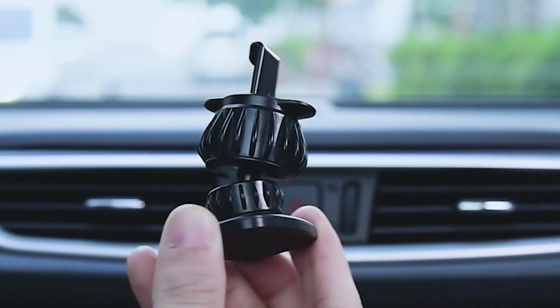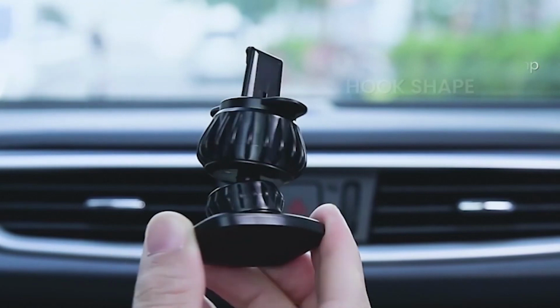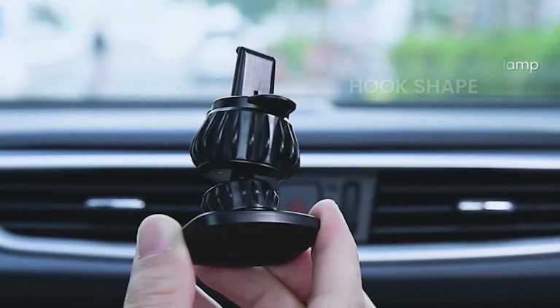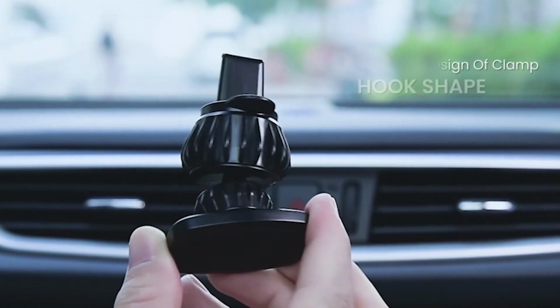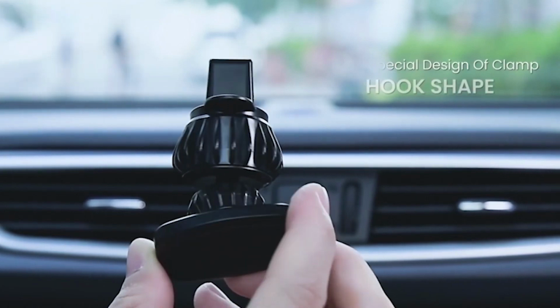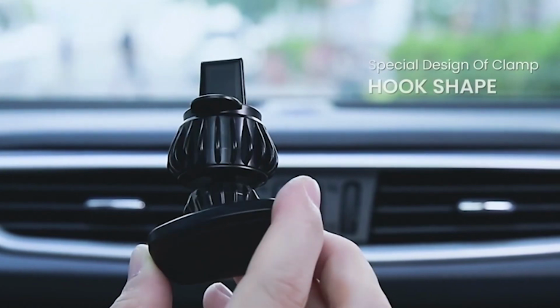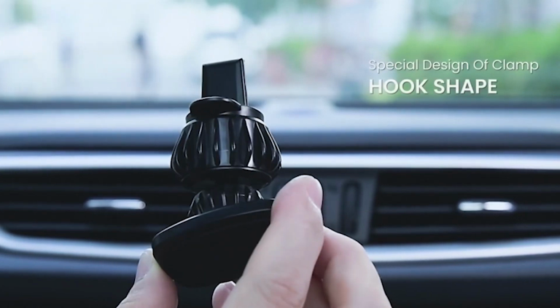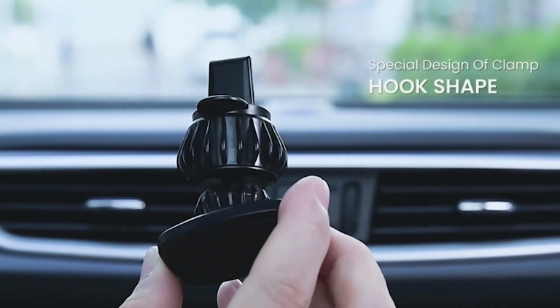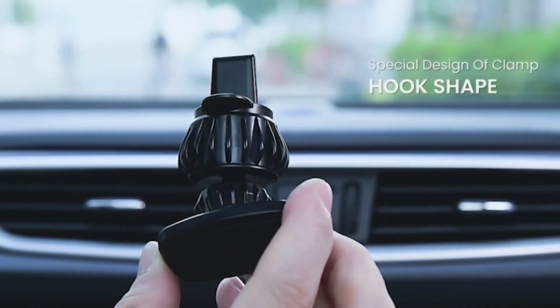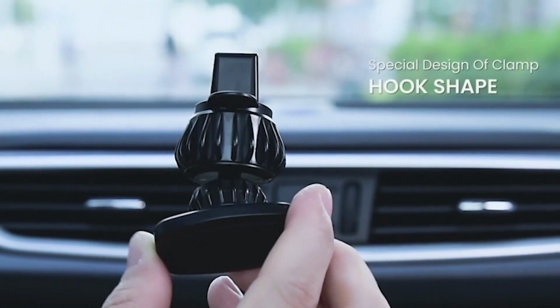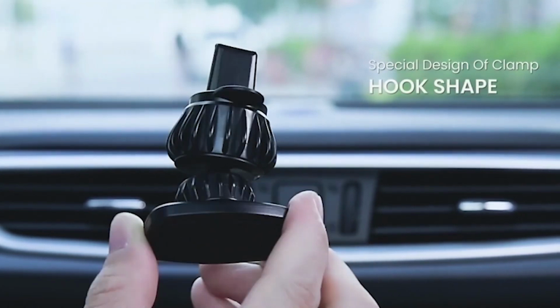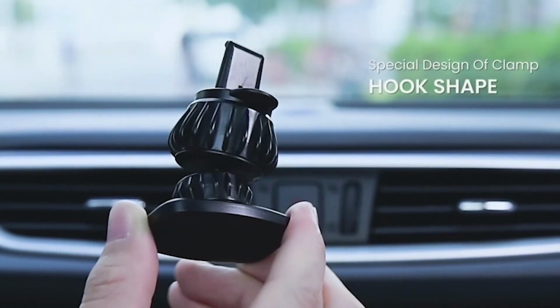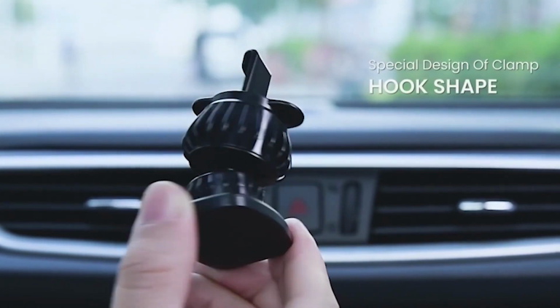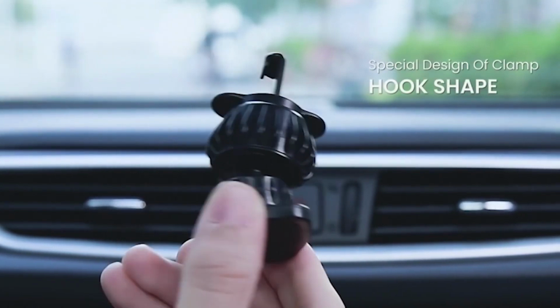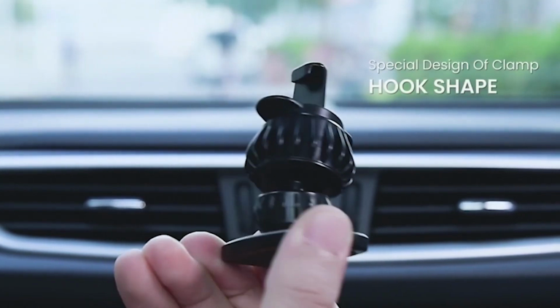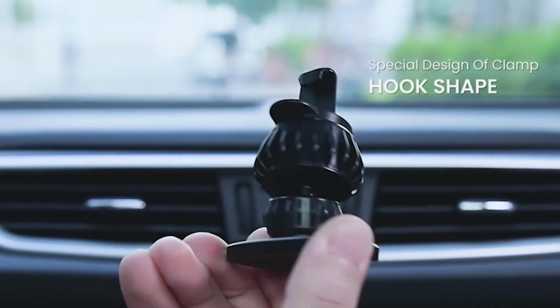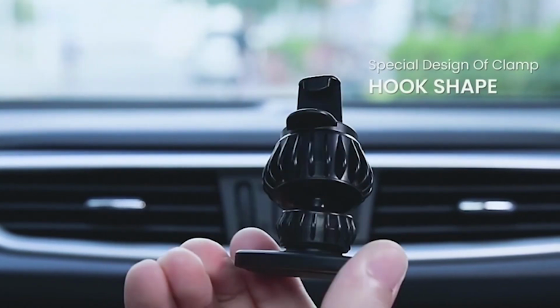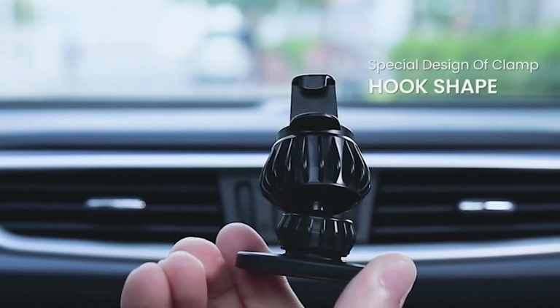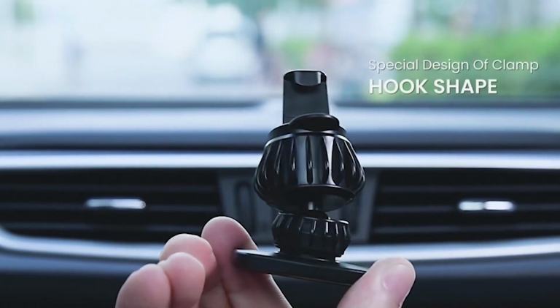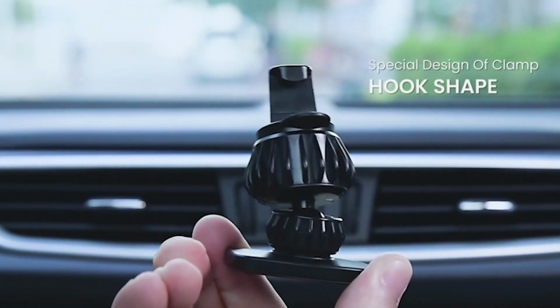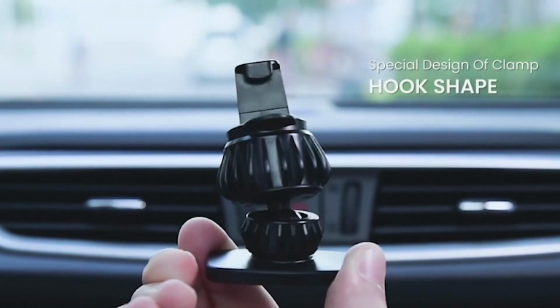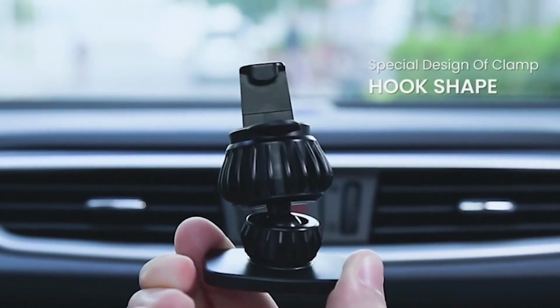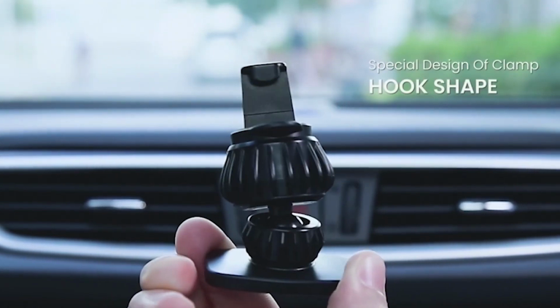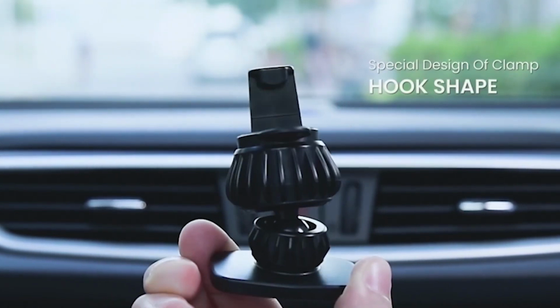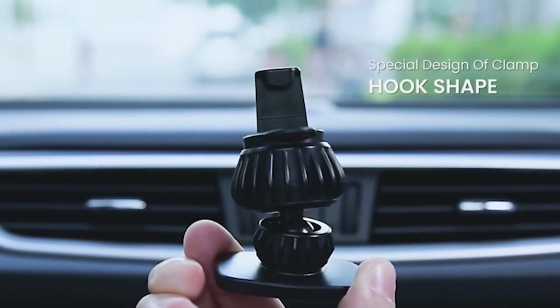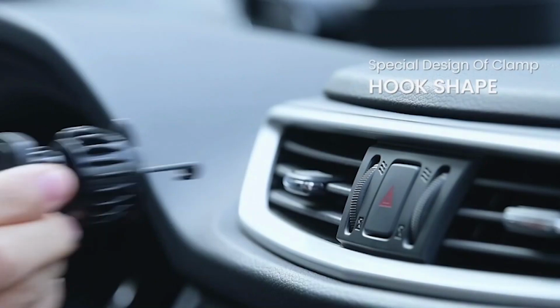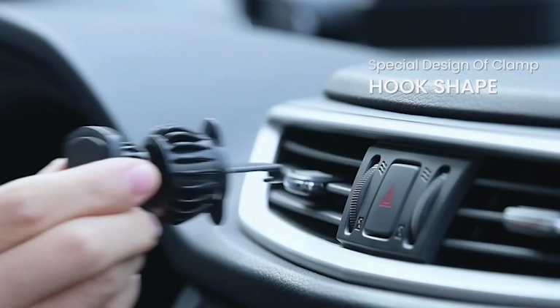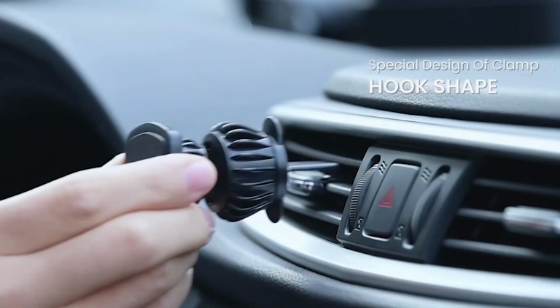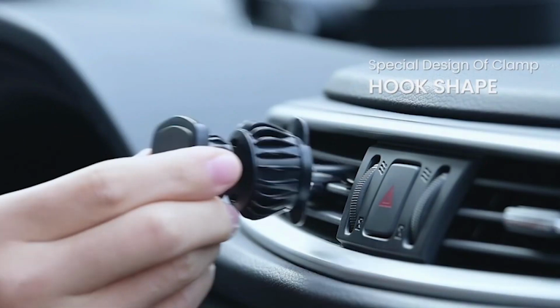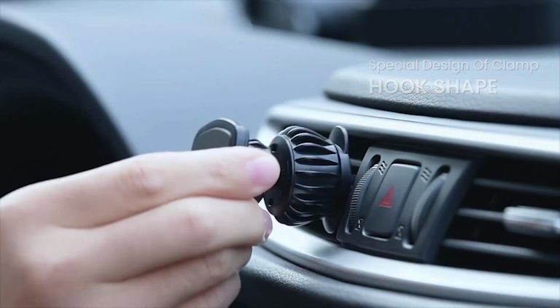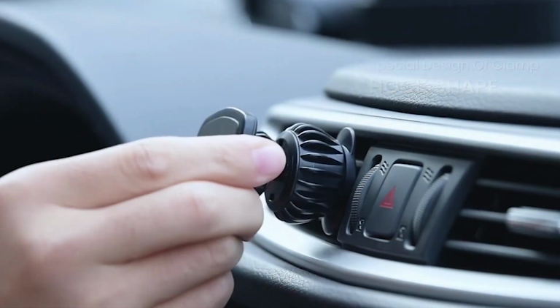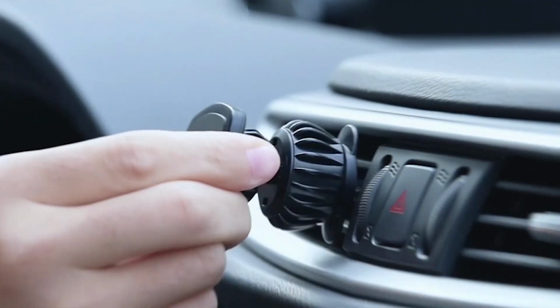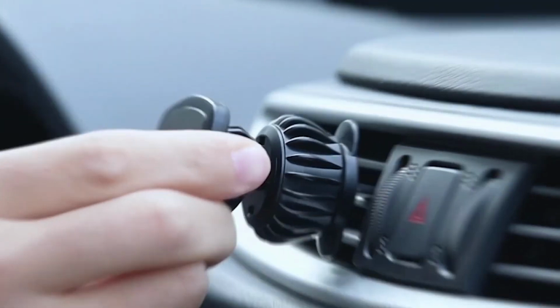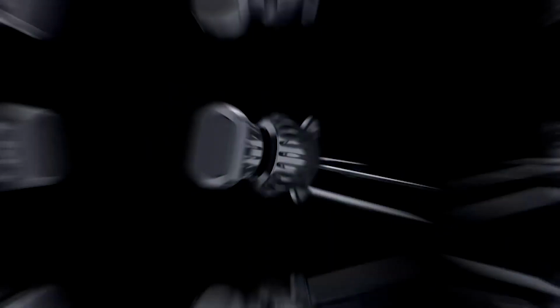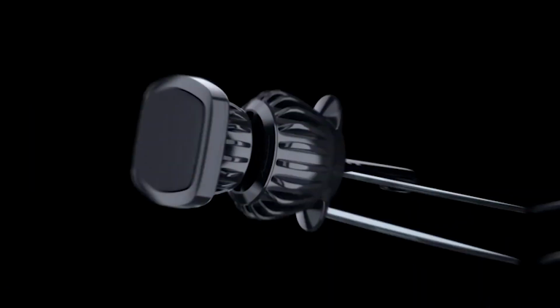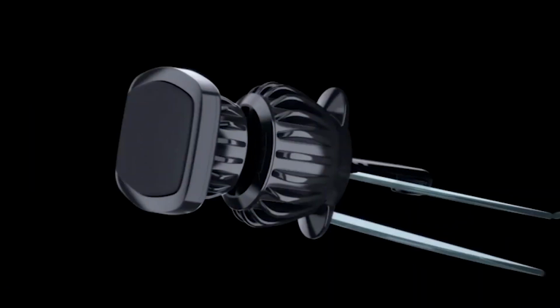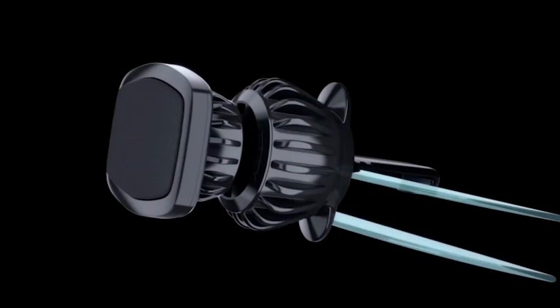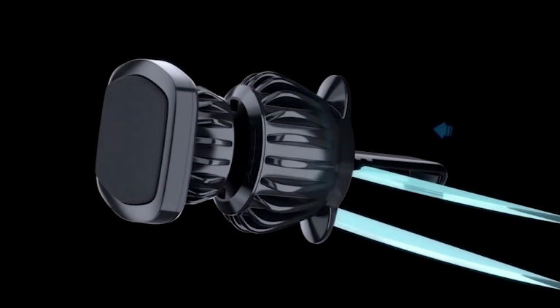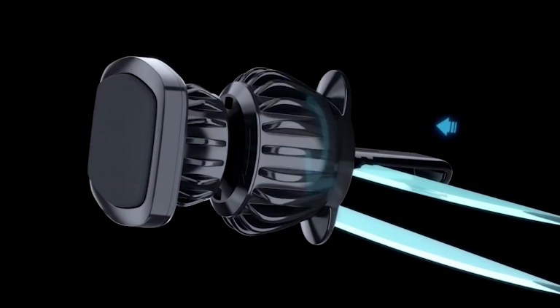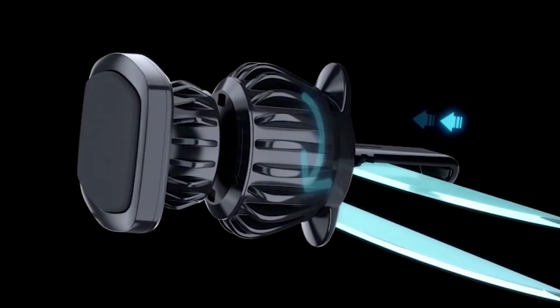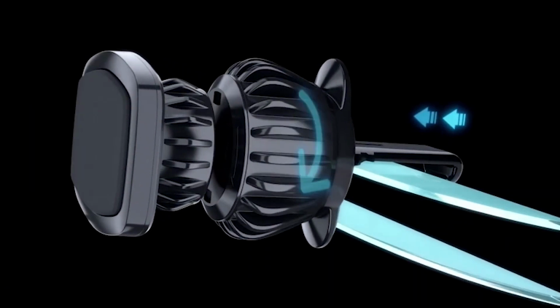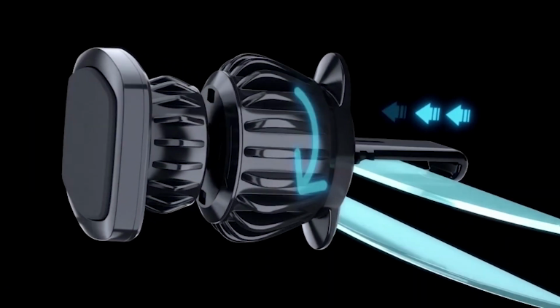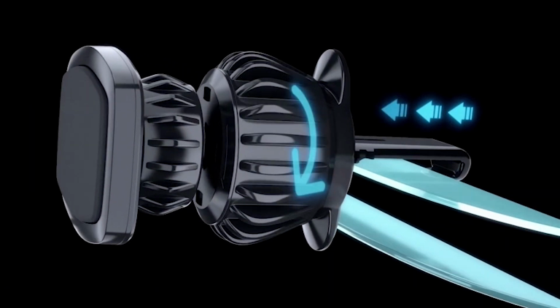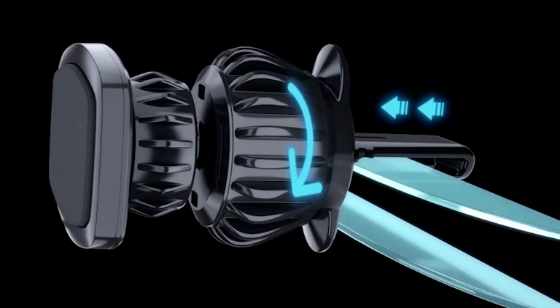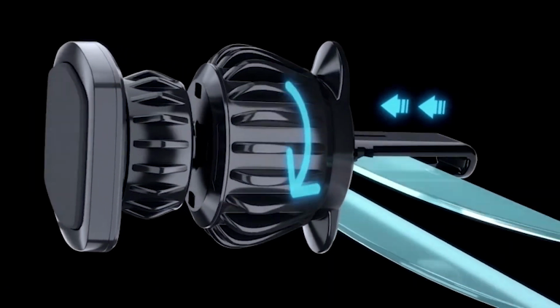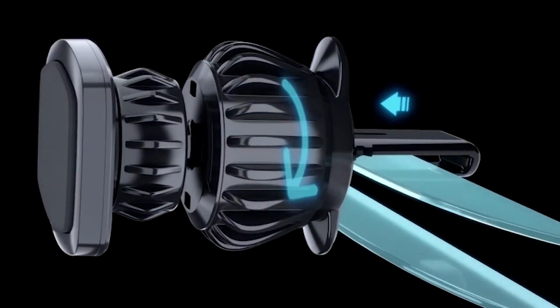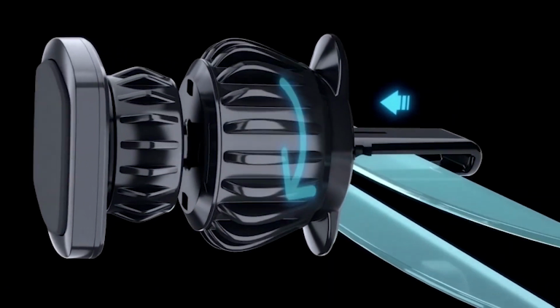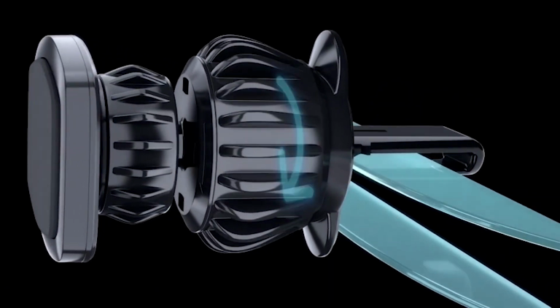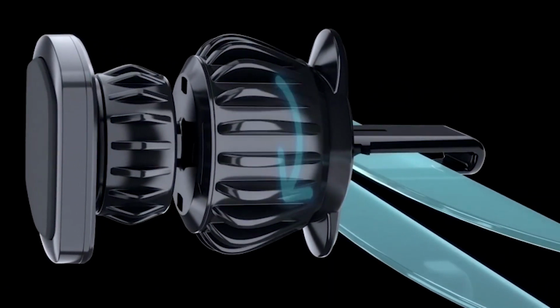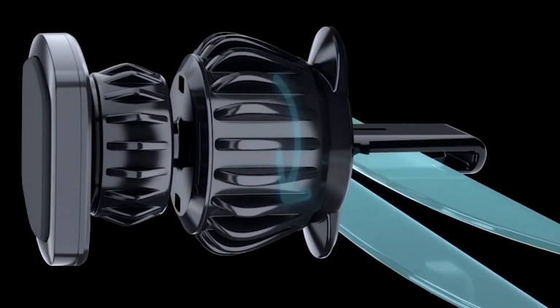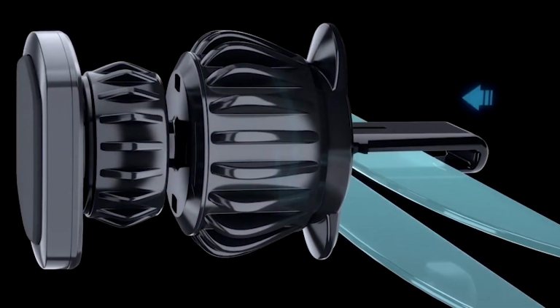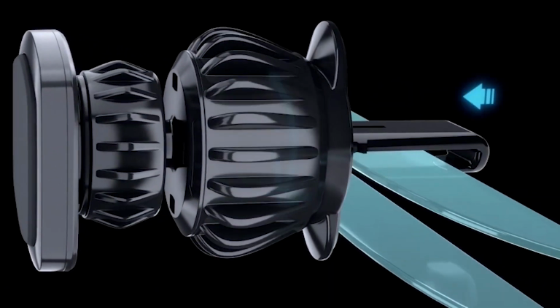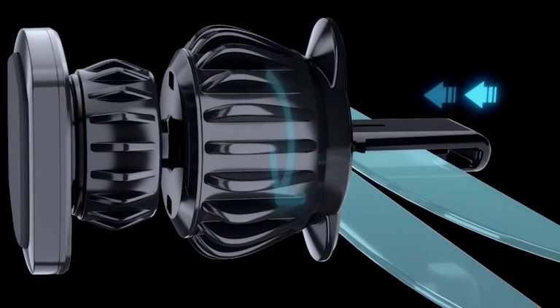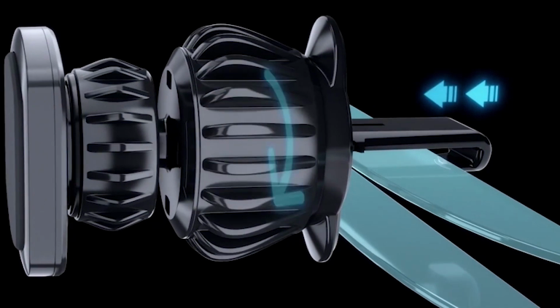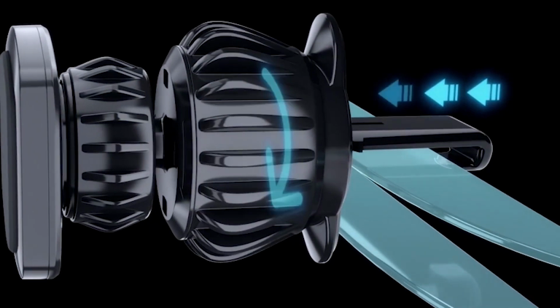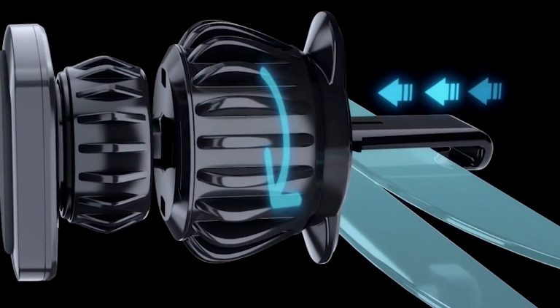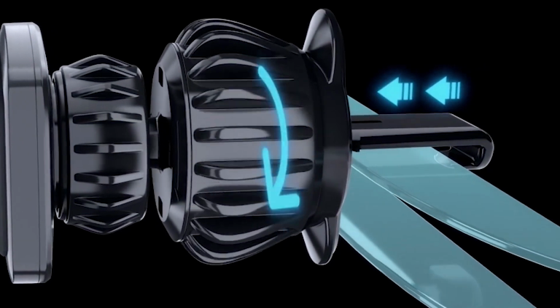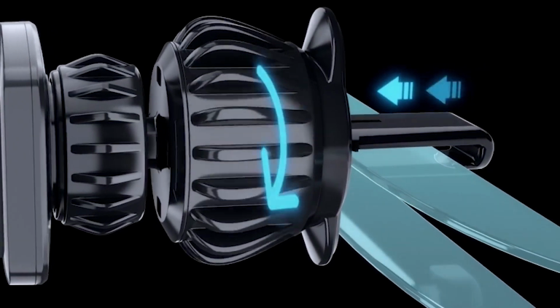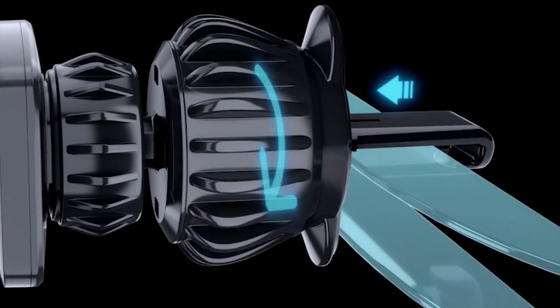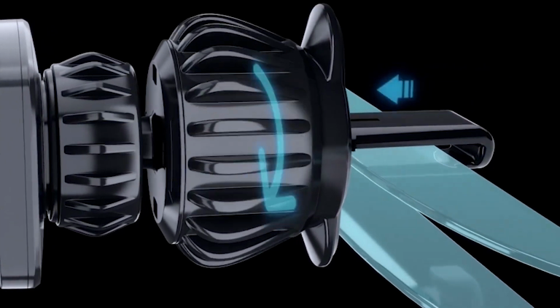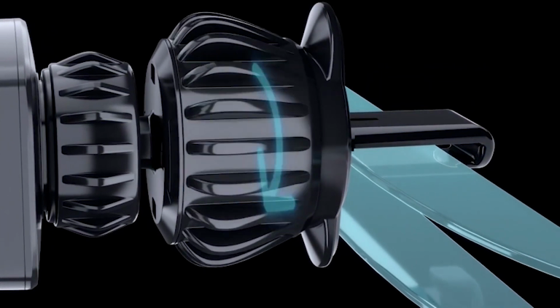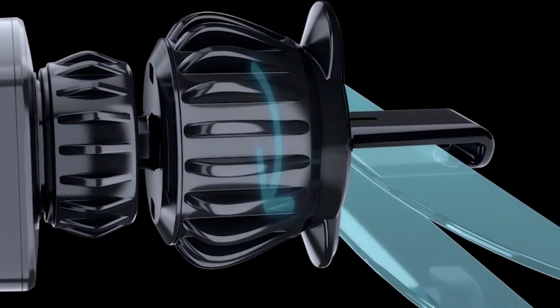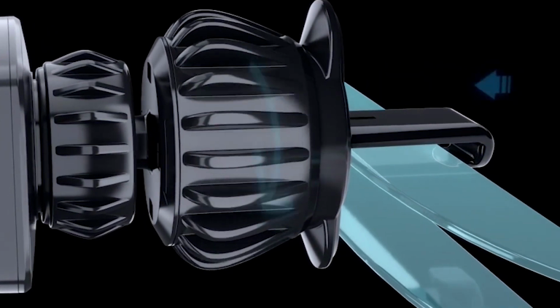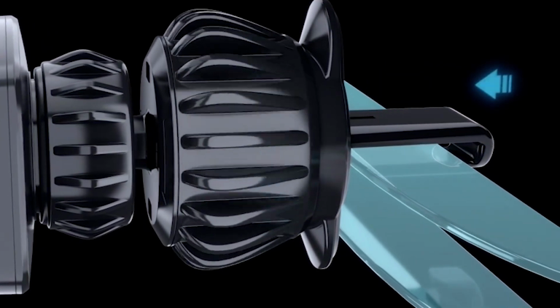Hi, welcome to All Cases Here. In this video we are going to talk about the top best magnetic car mounts right now in 2023 that you can buy on Amazon.